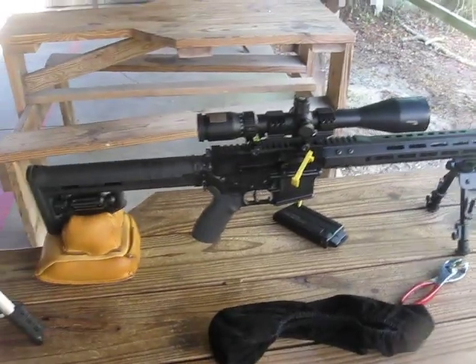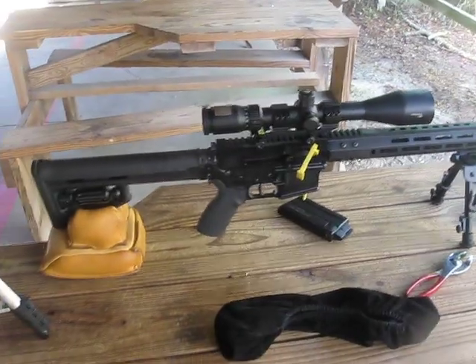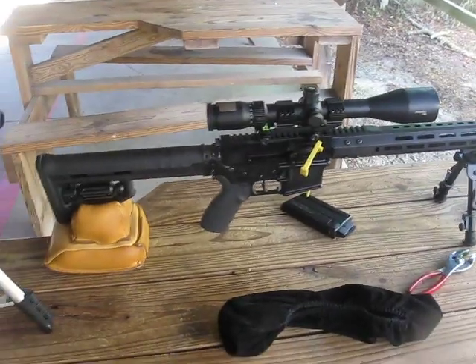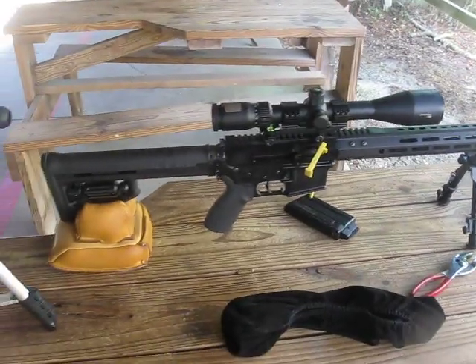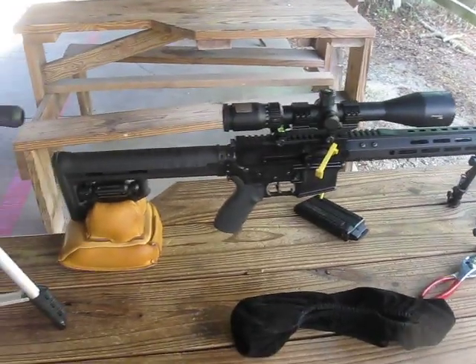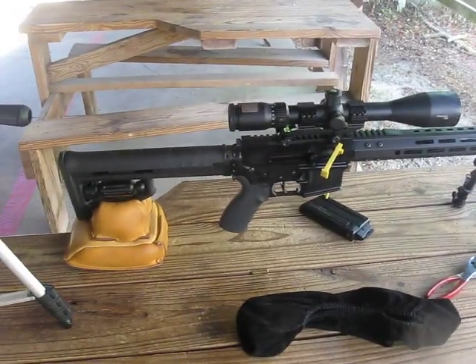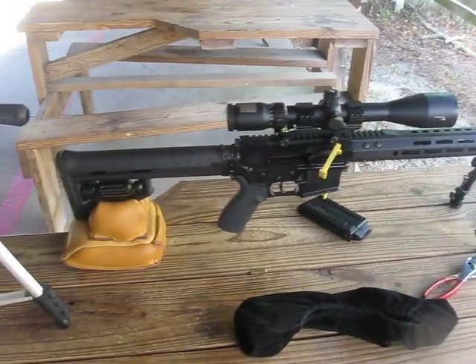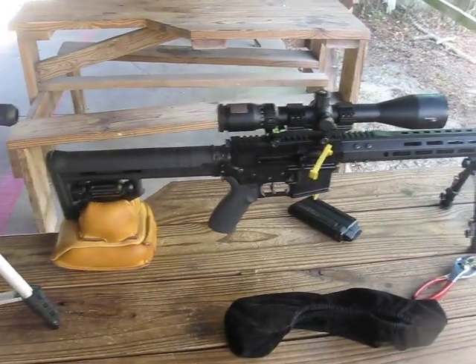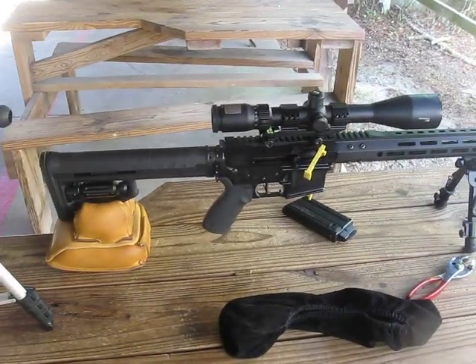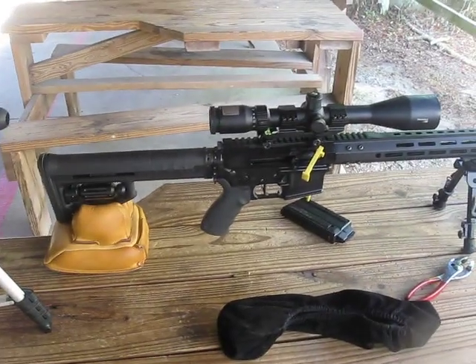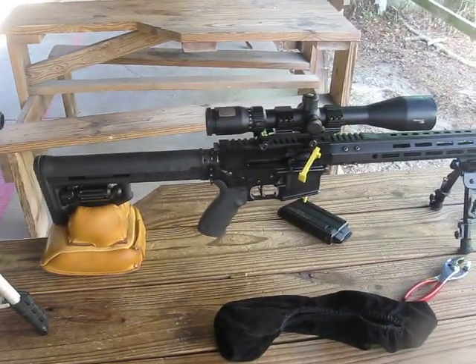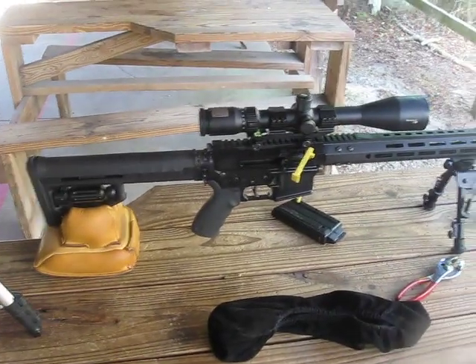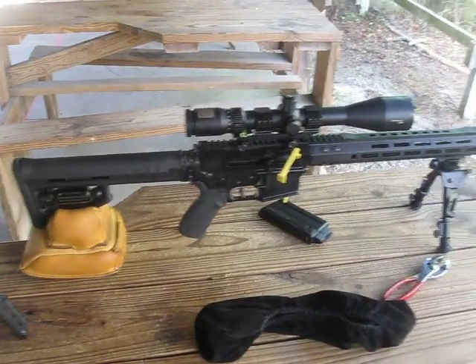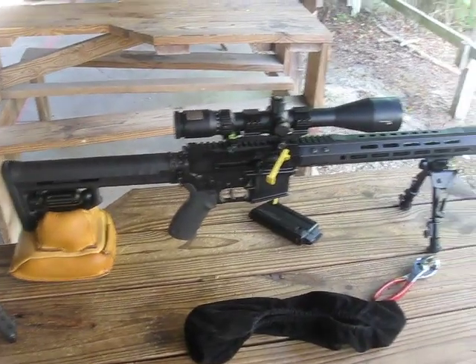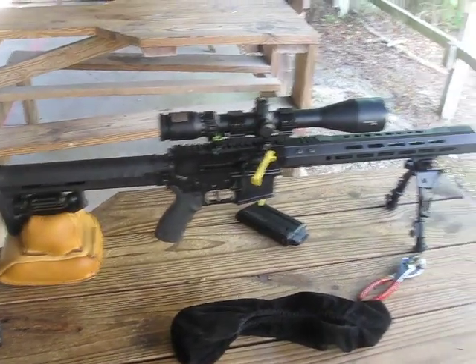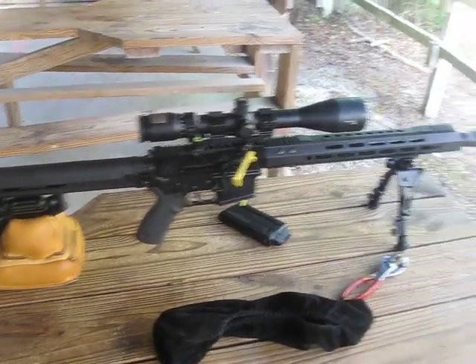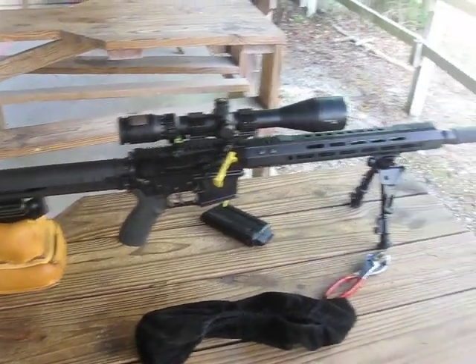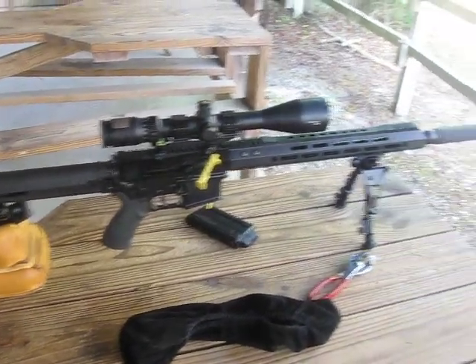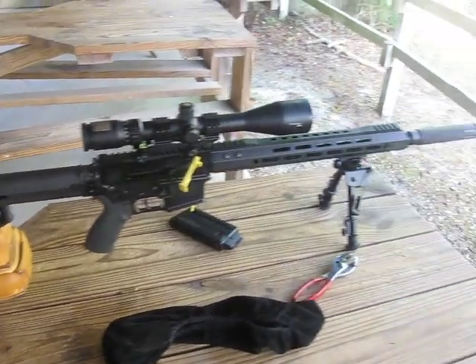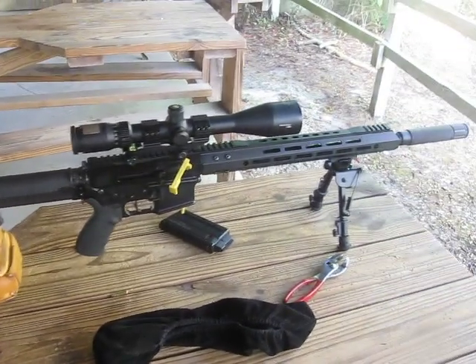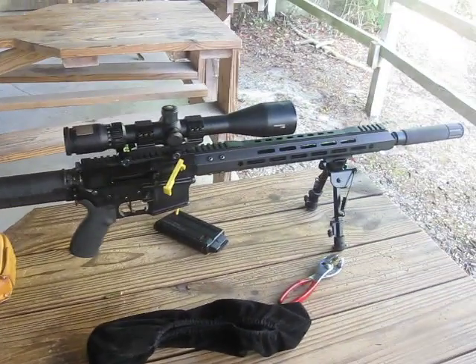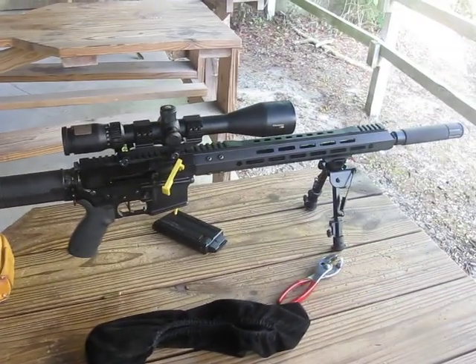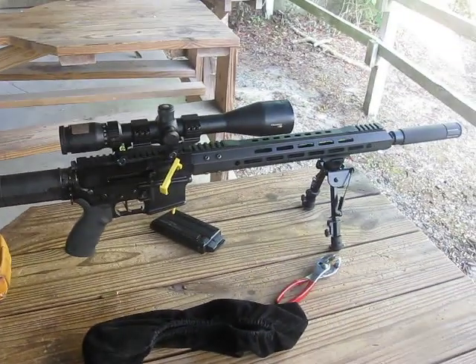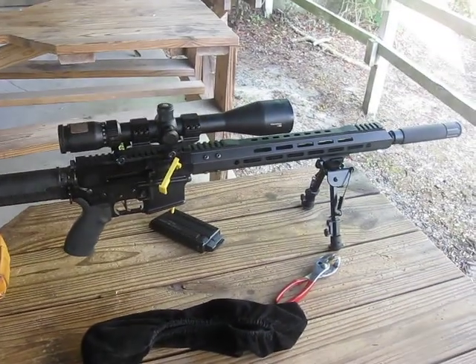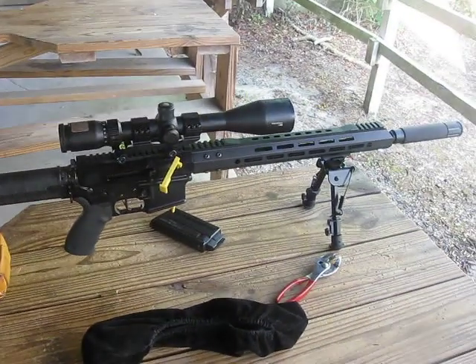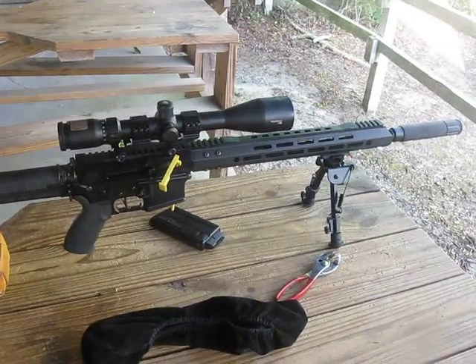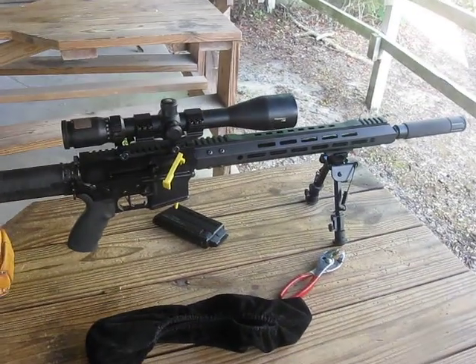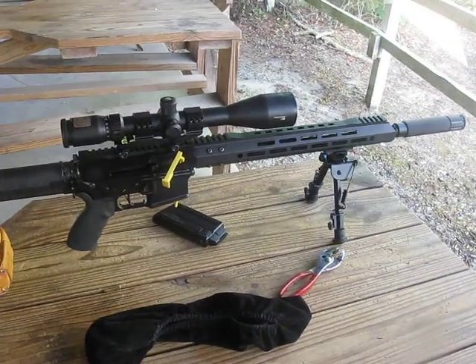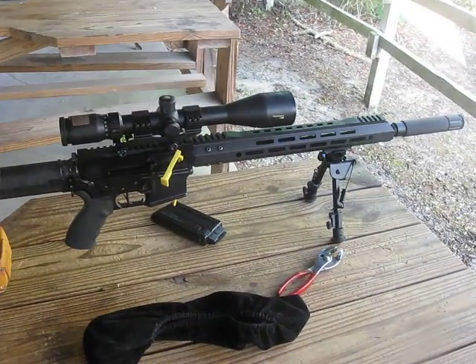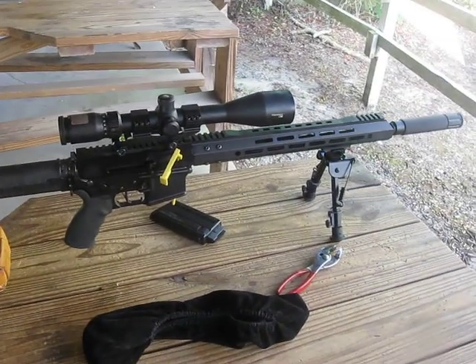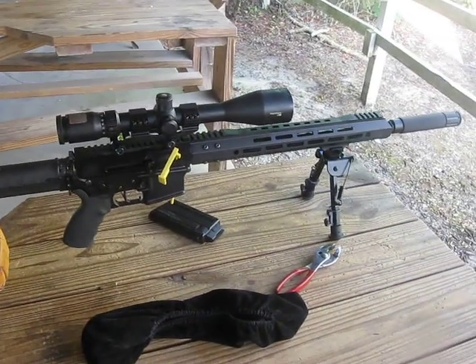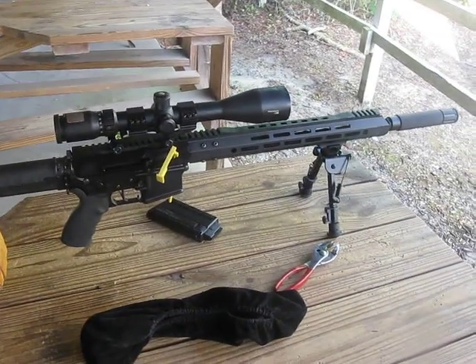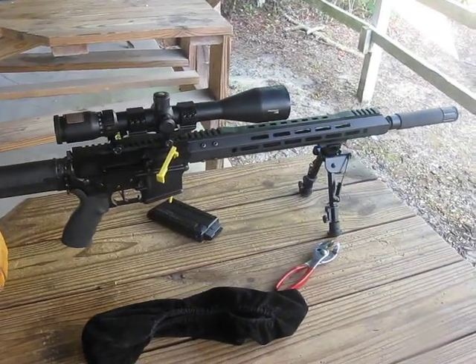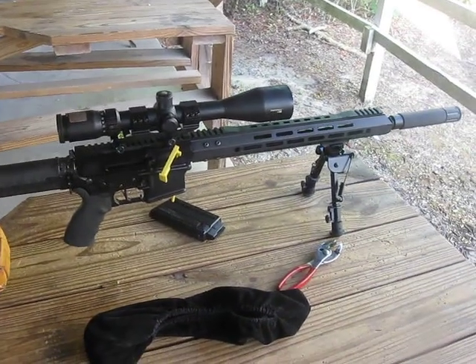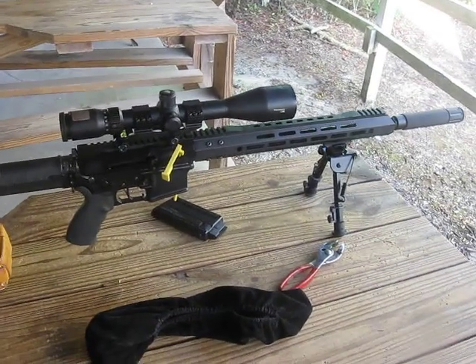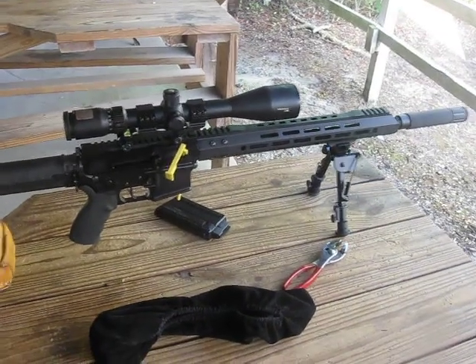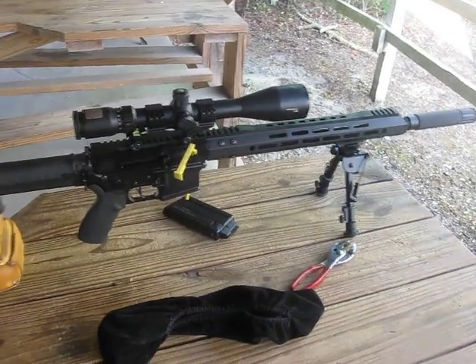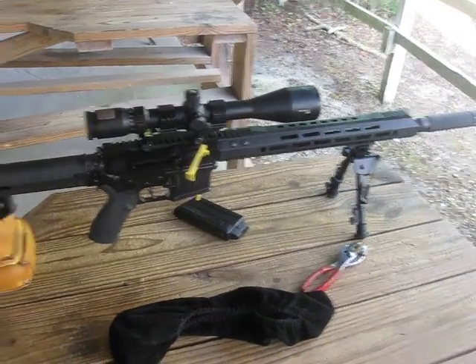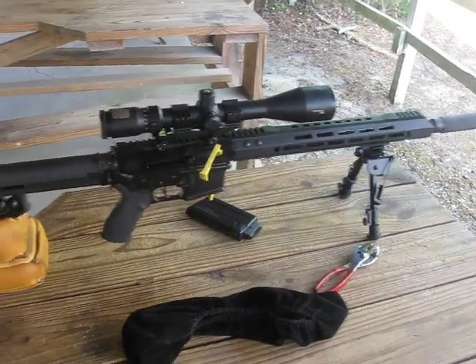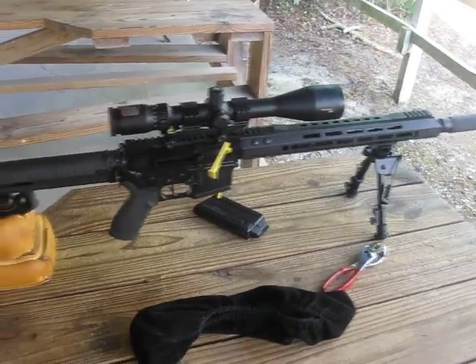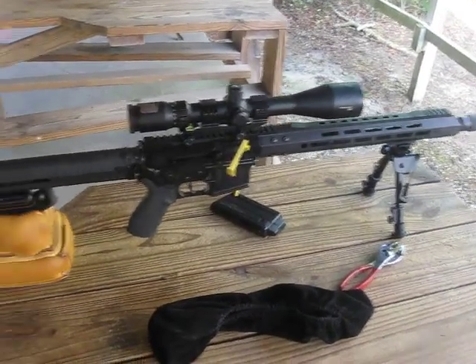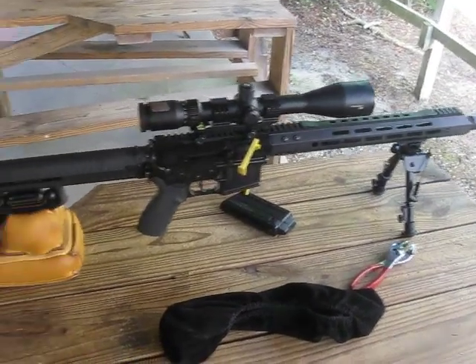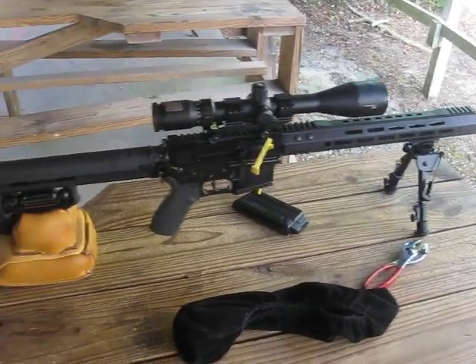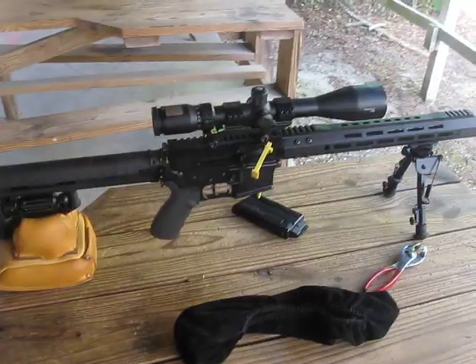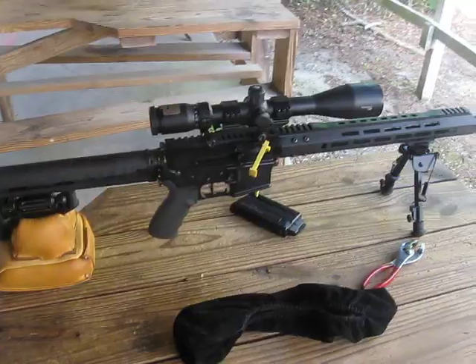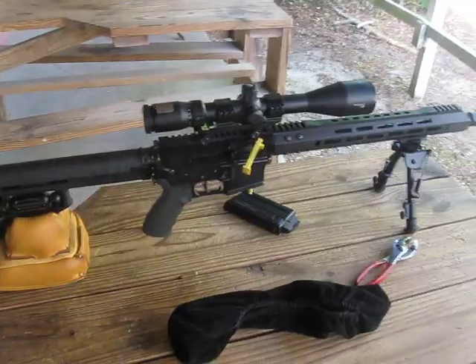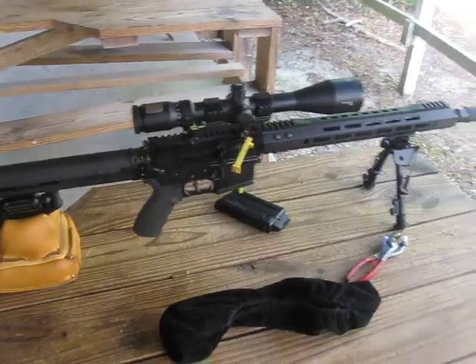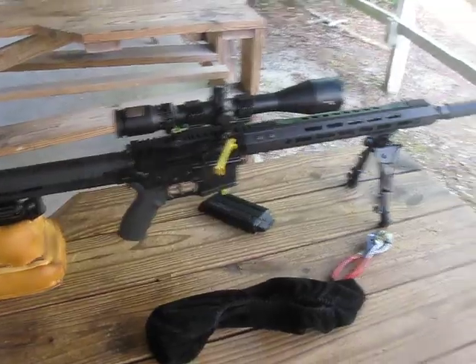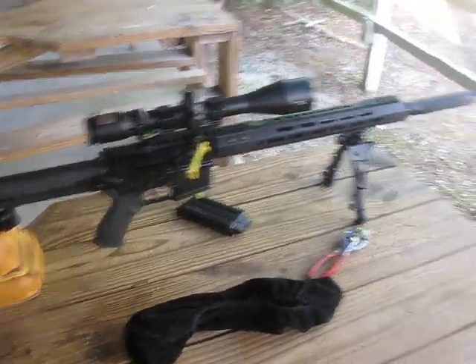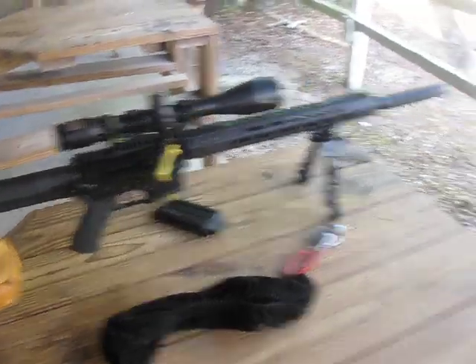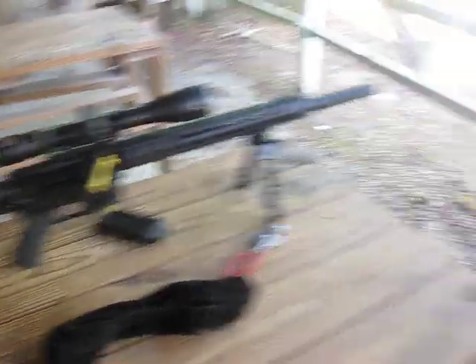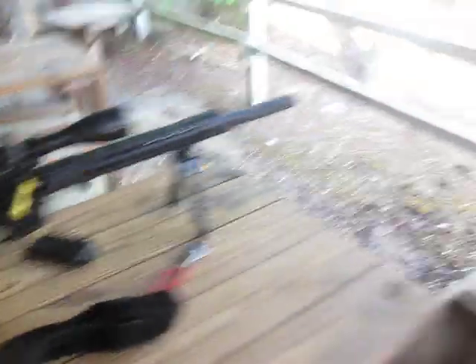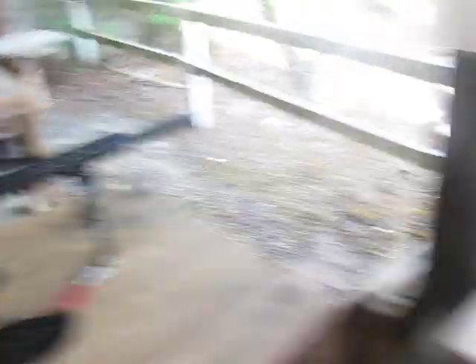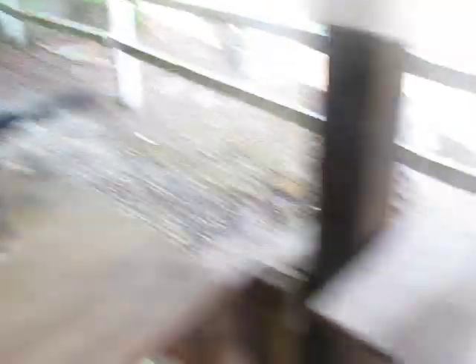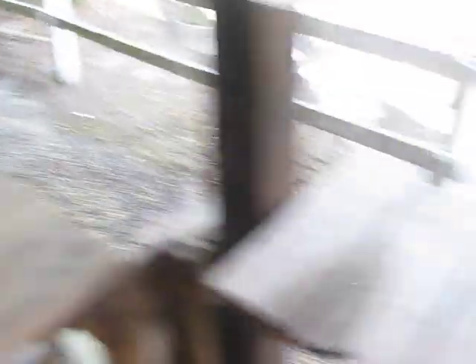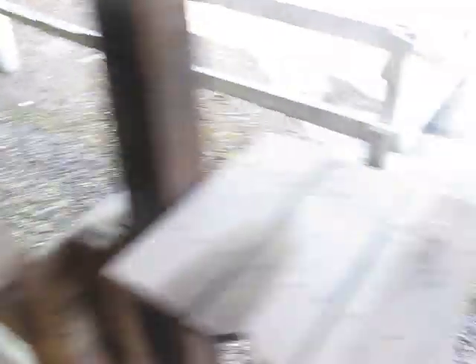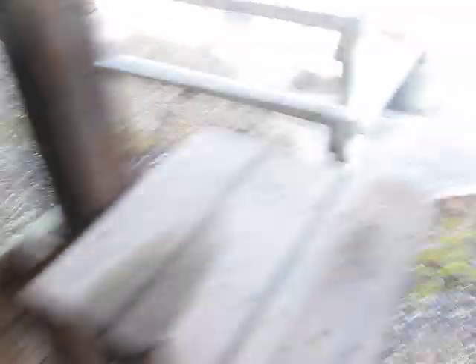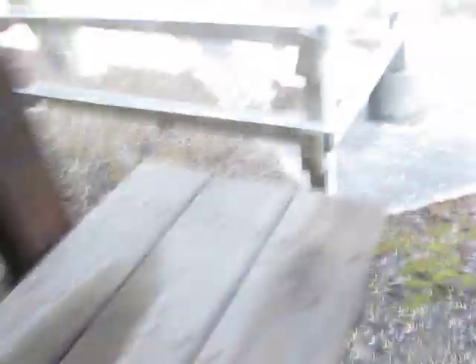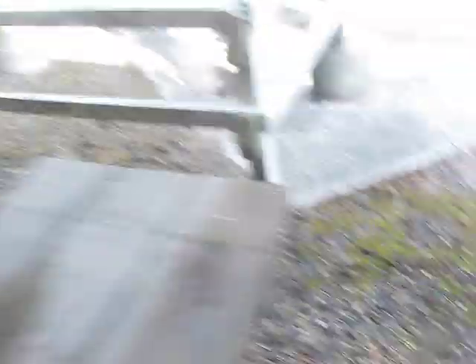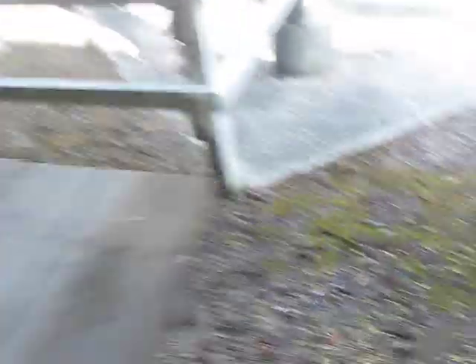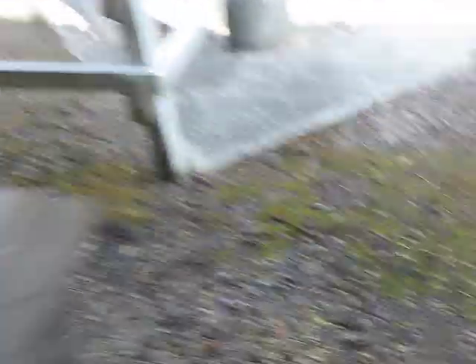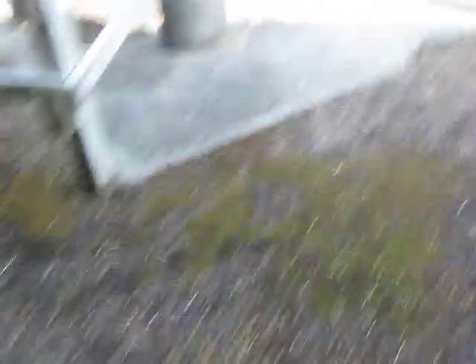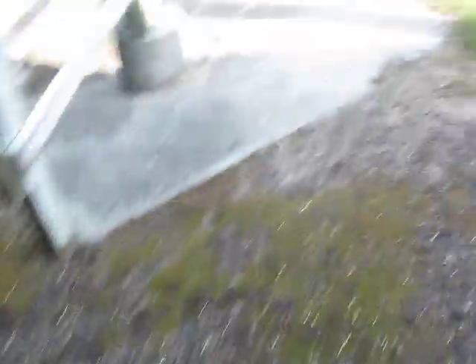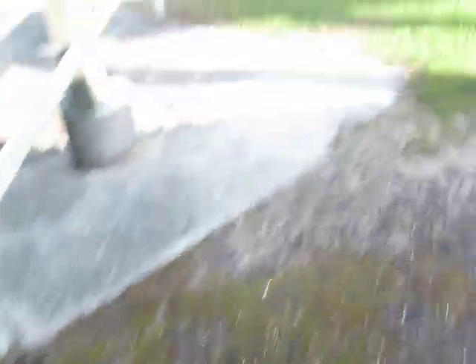Okay, out shooting the Bear Creek Arsenal 17 HMR. Let's go see how we did at 50 yards.